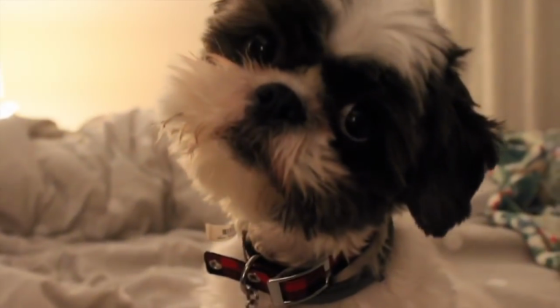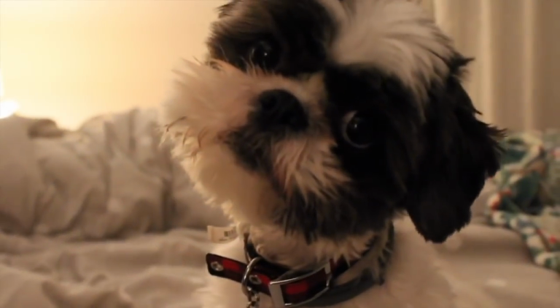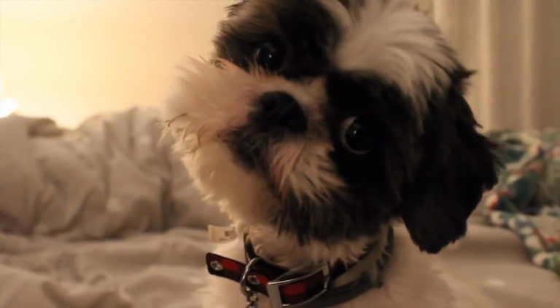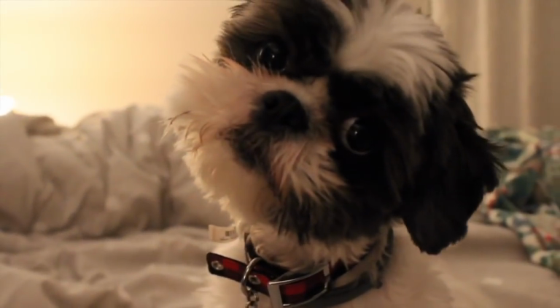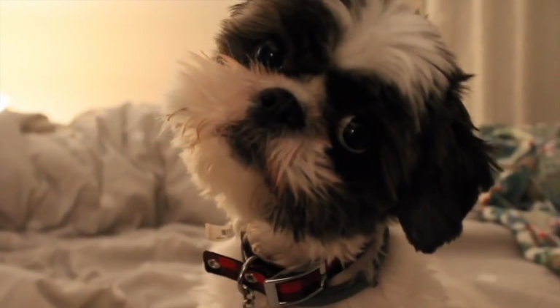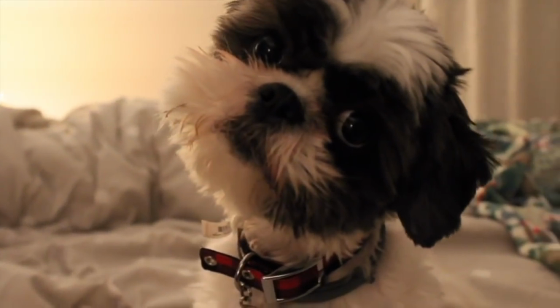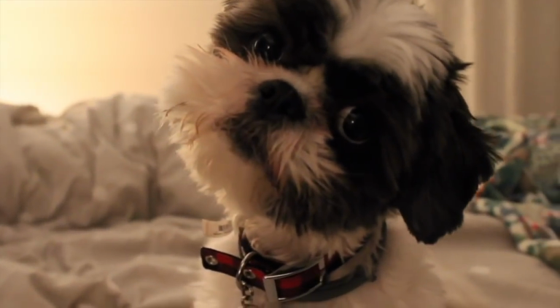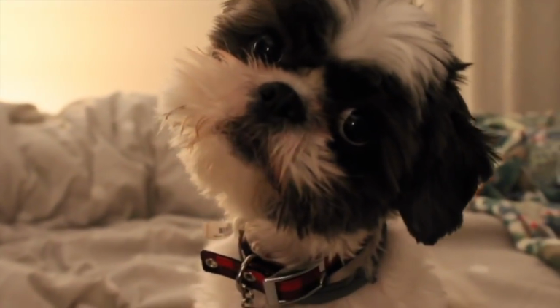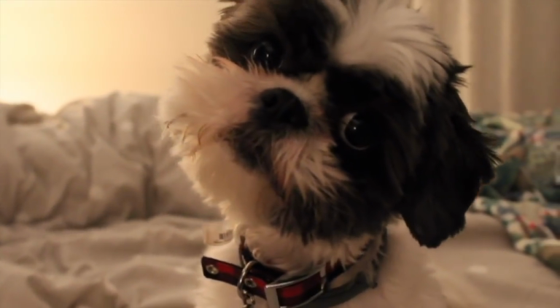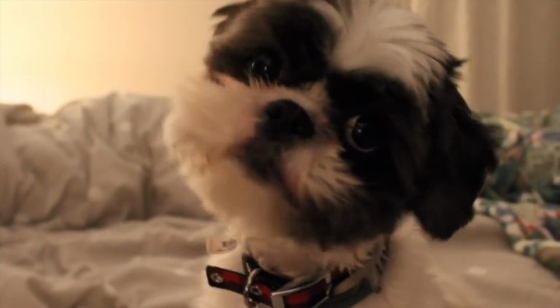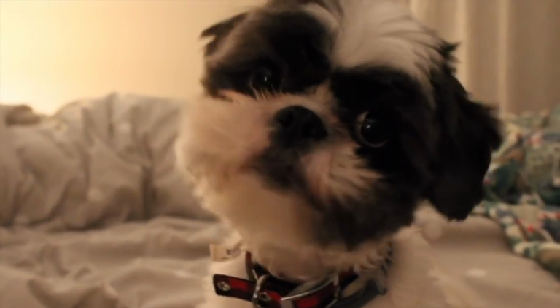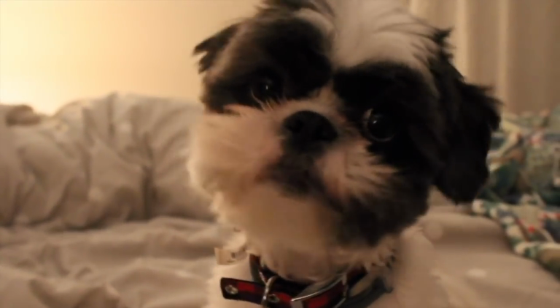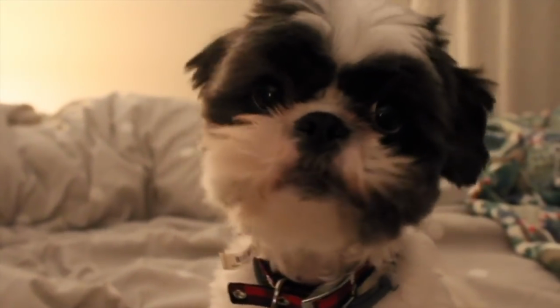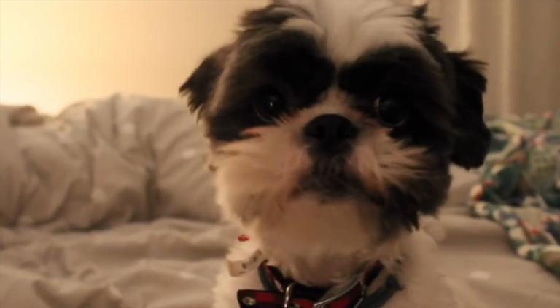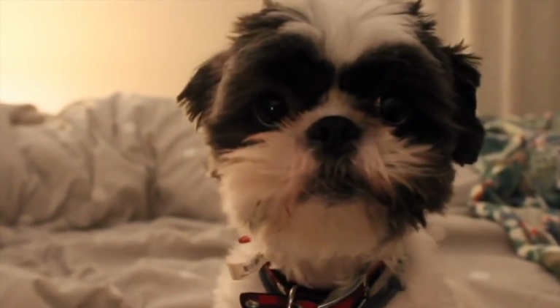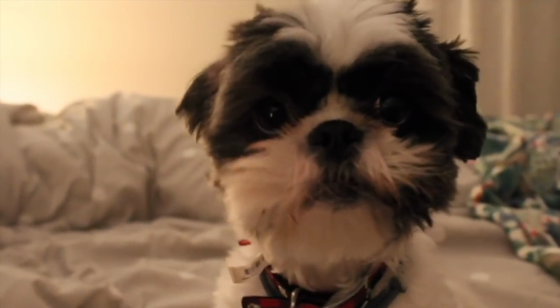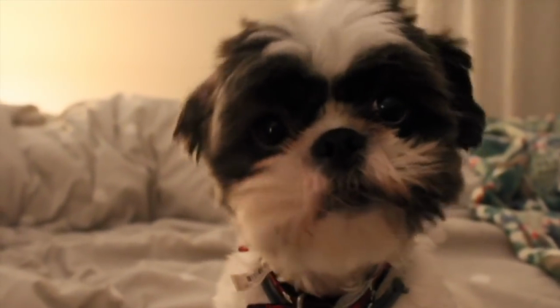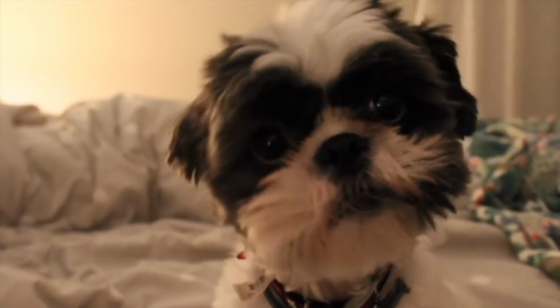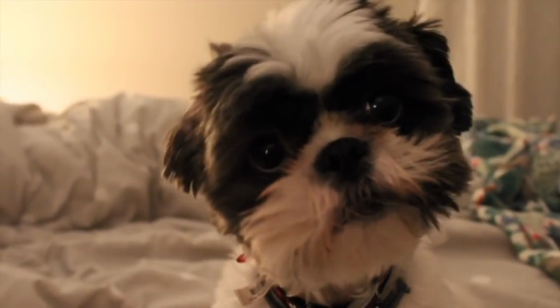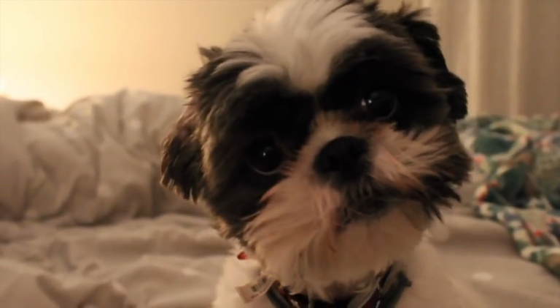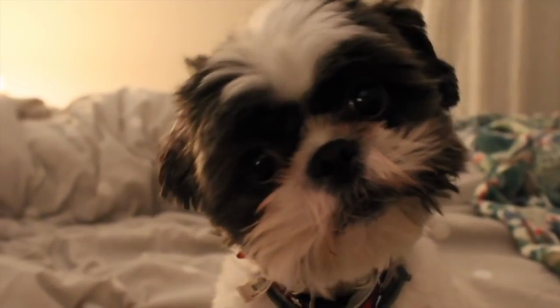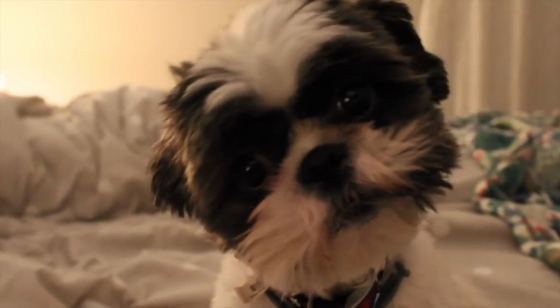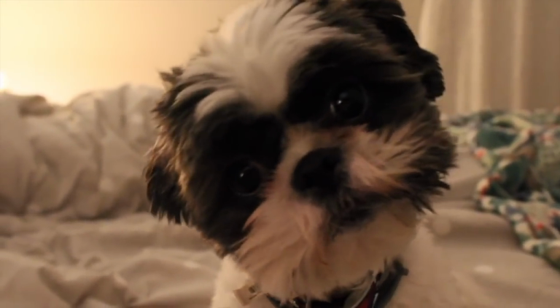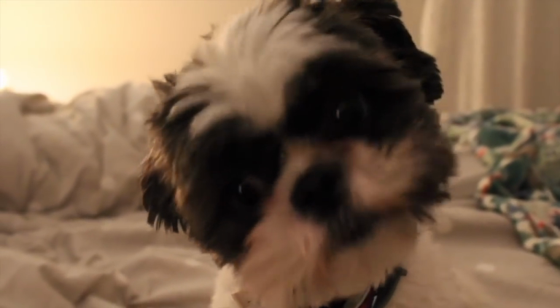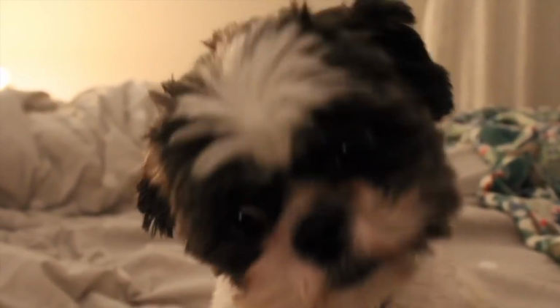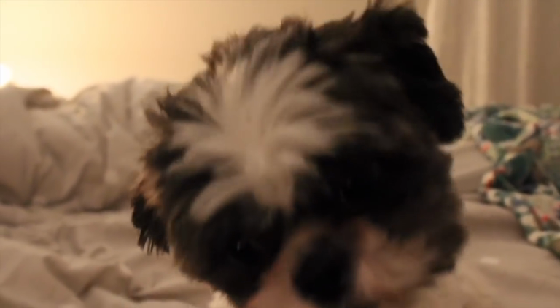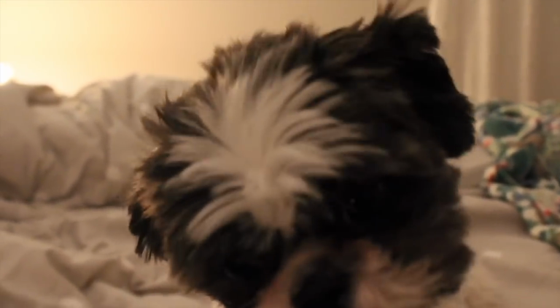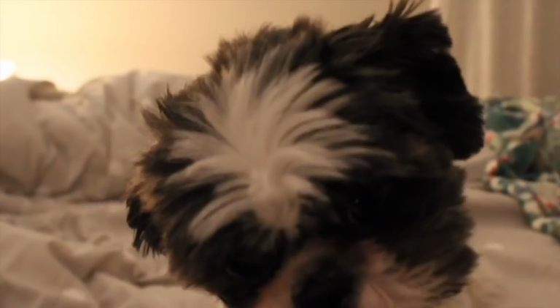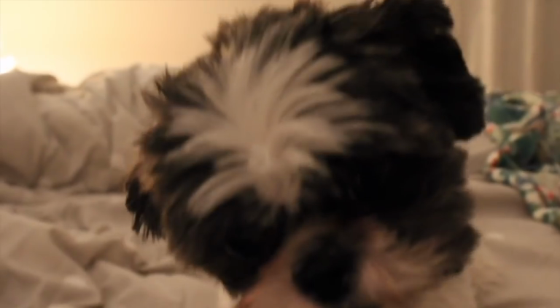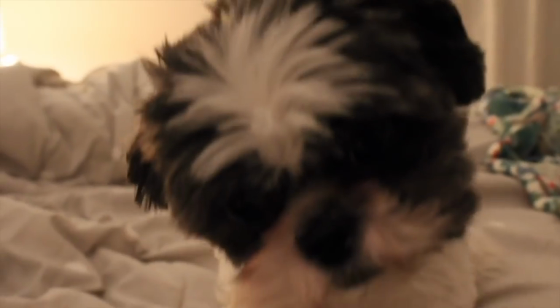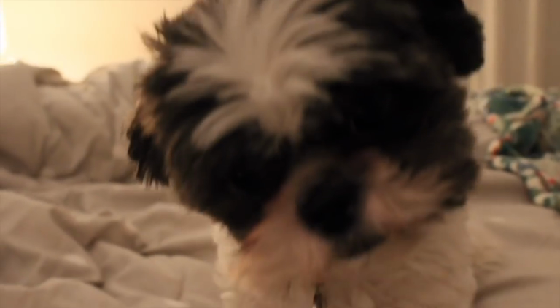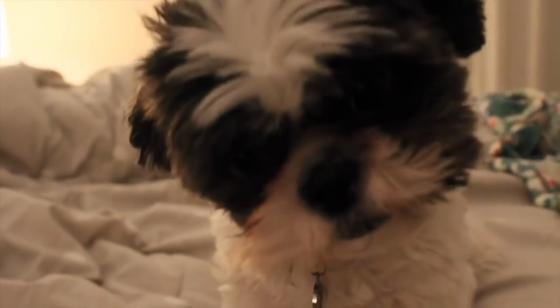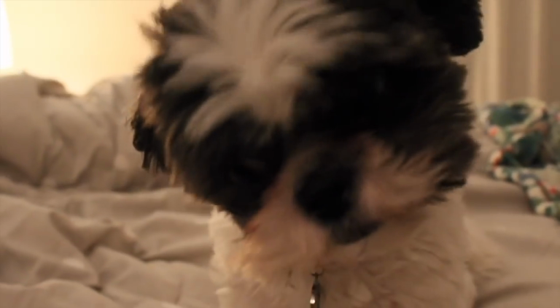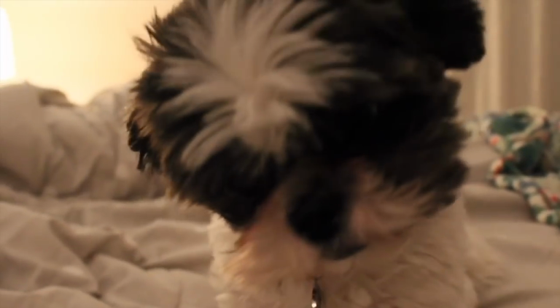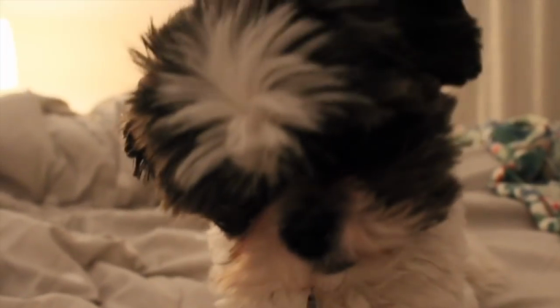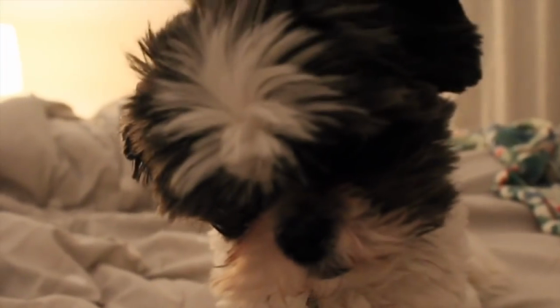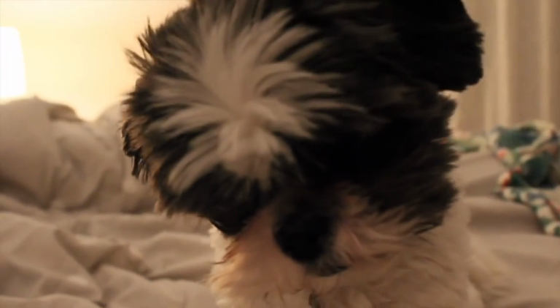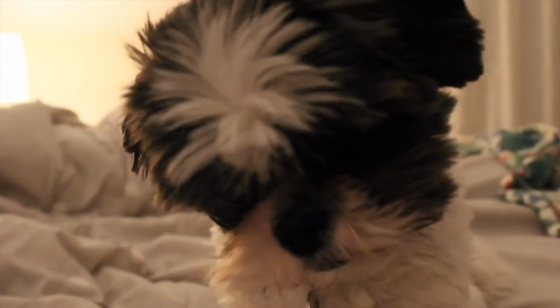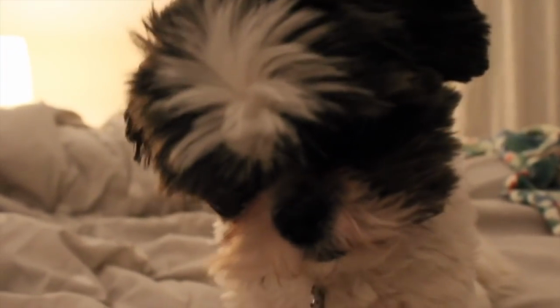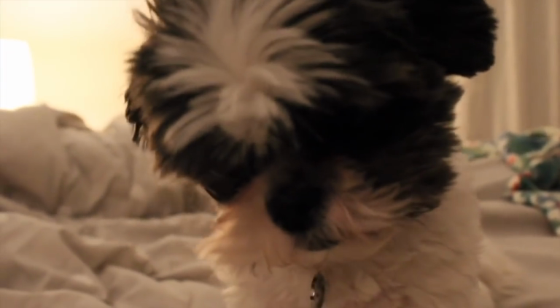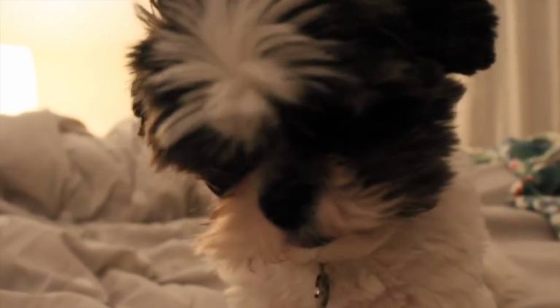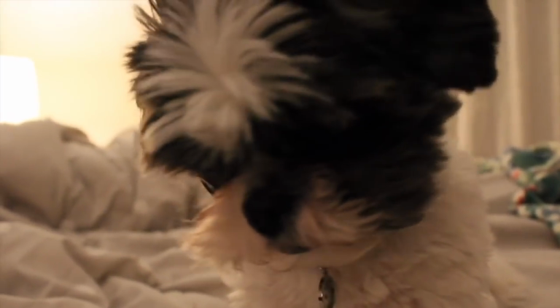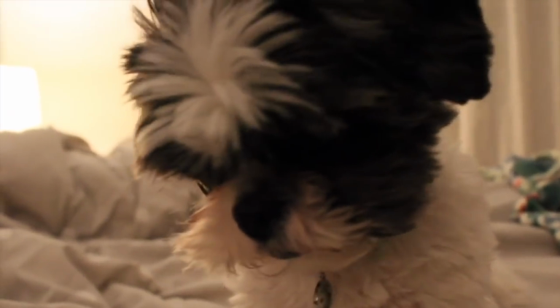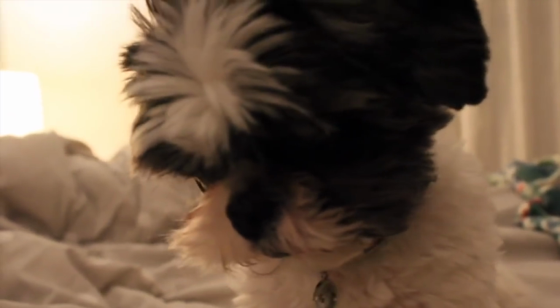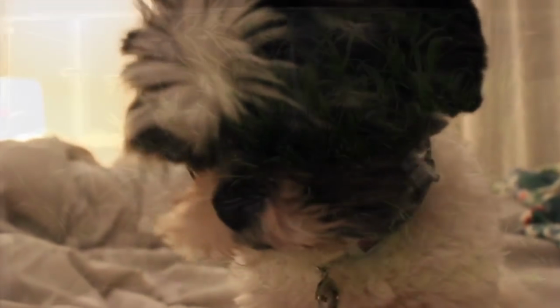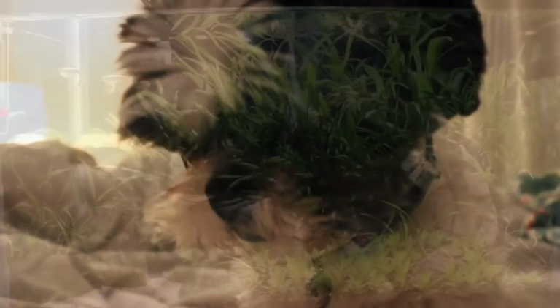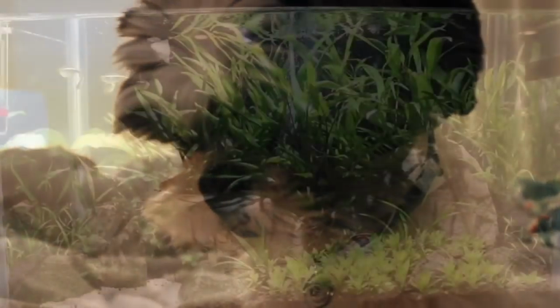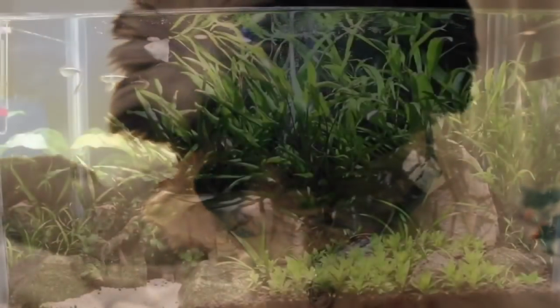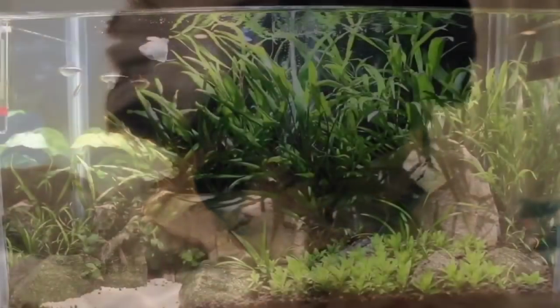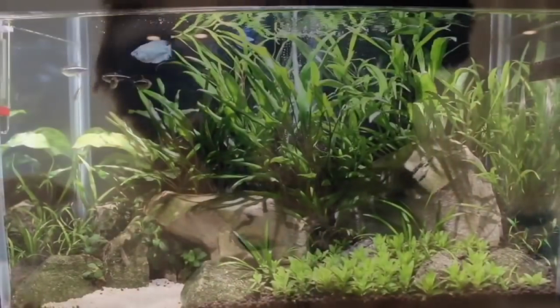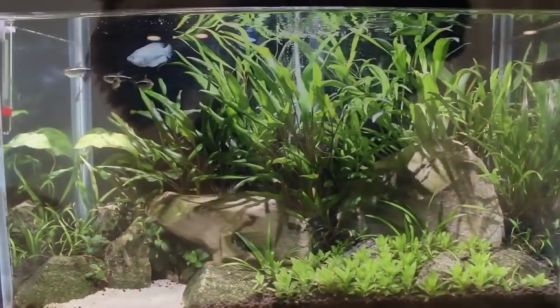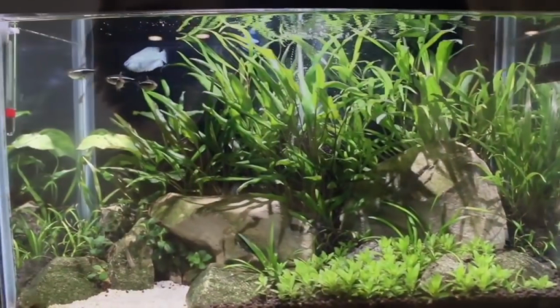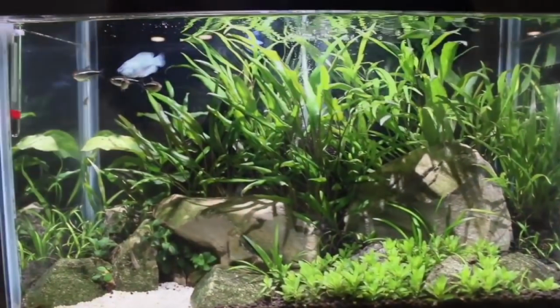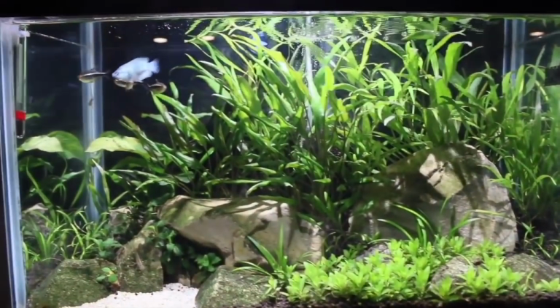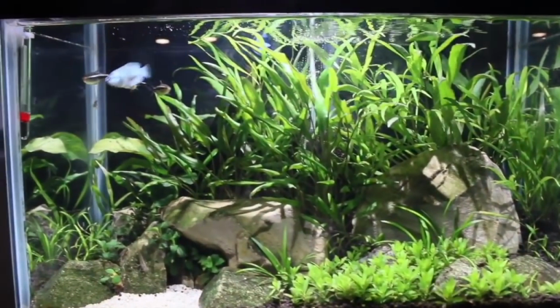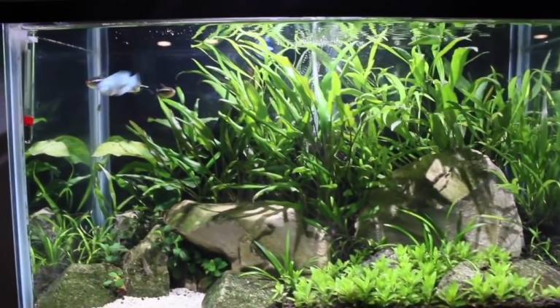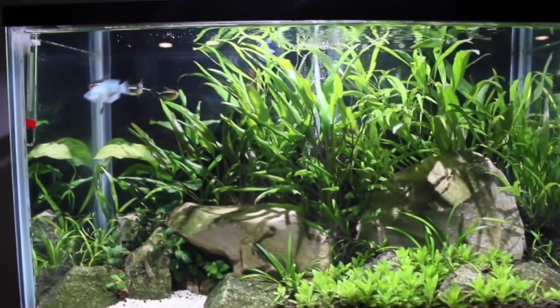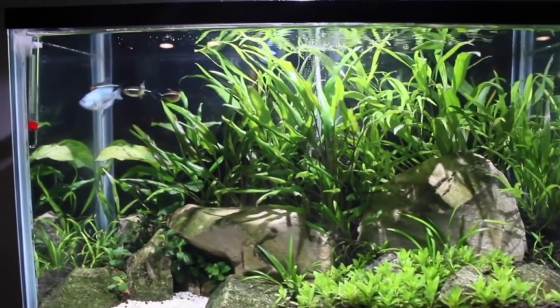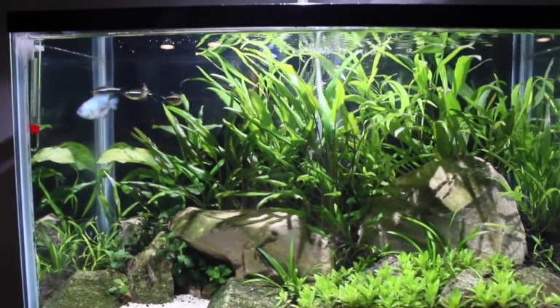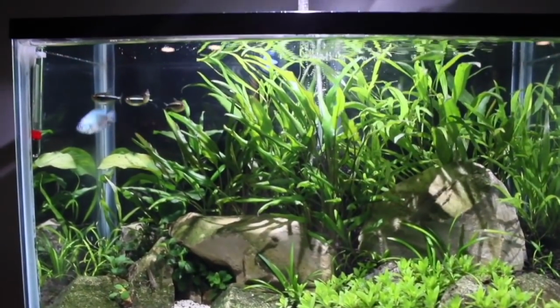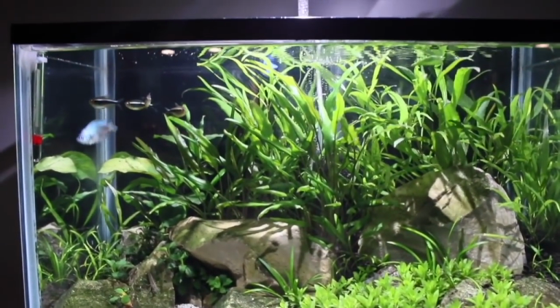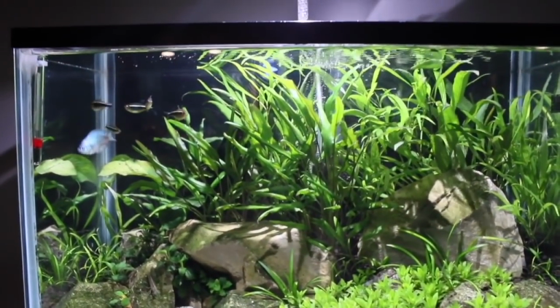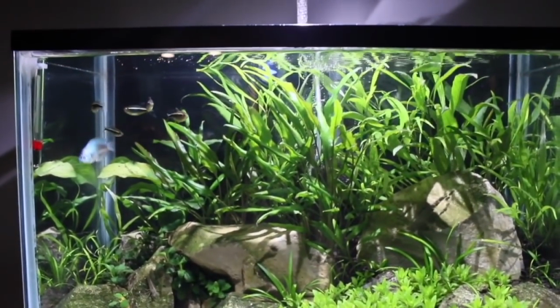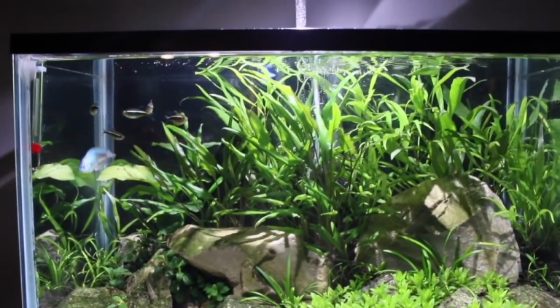Alright, so the first one of our animals that we're going to check on is this little lad - Little Pez. He's all right.